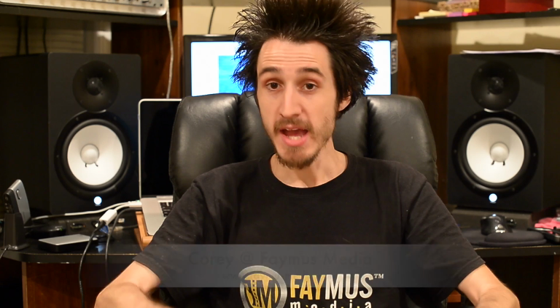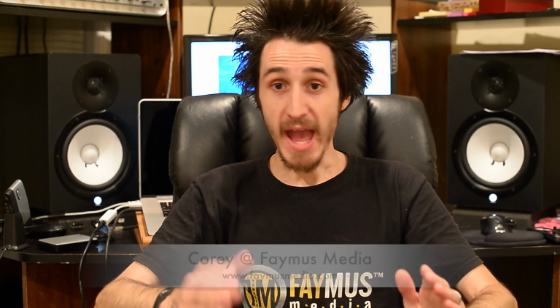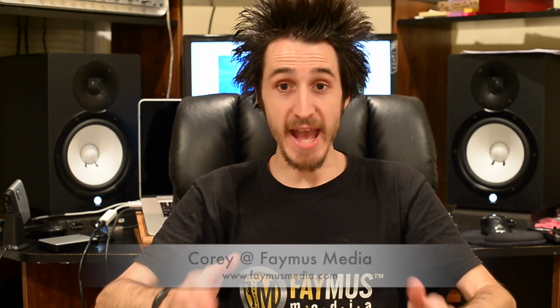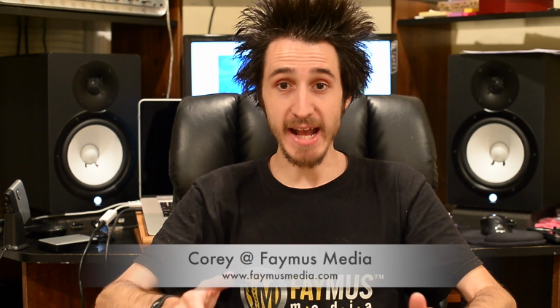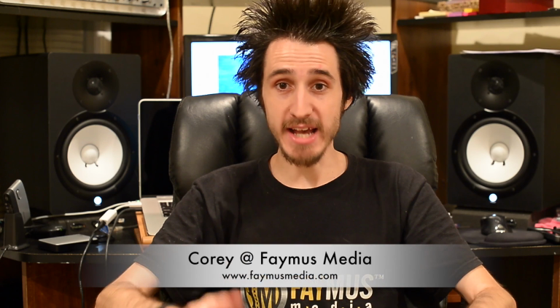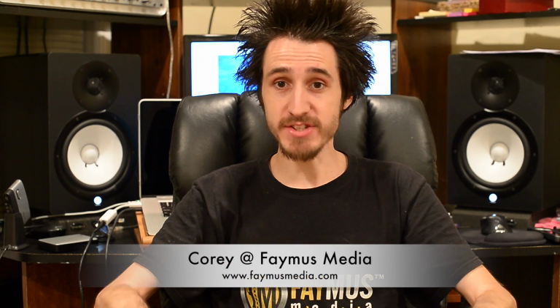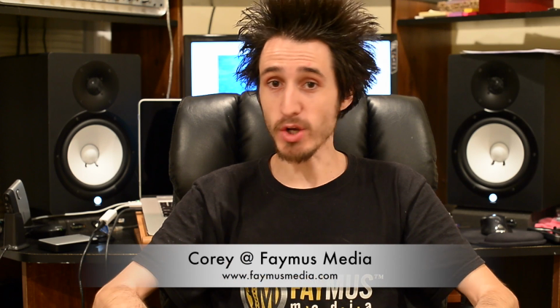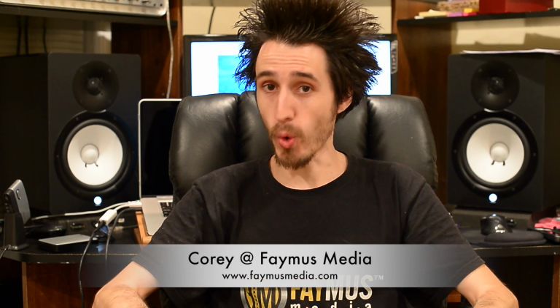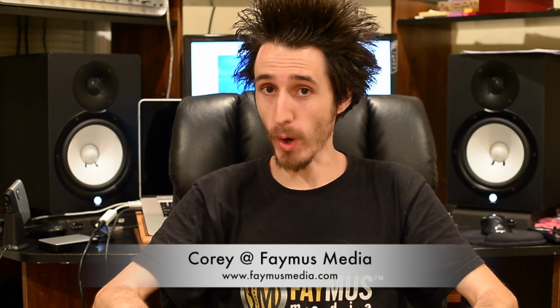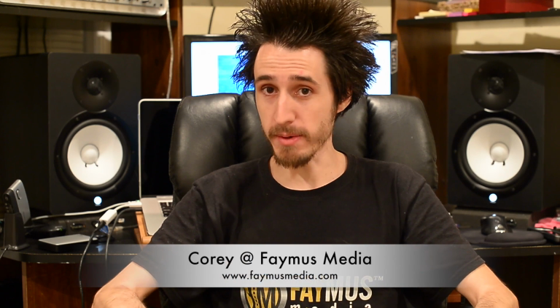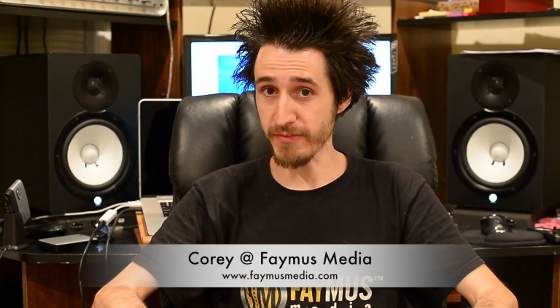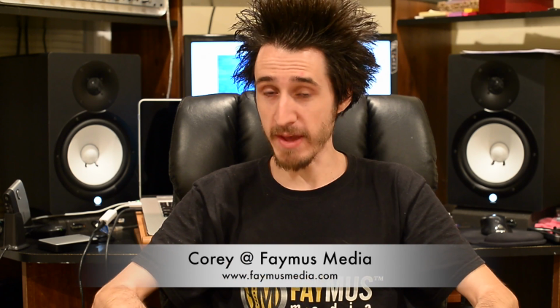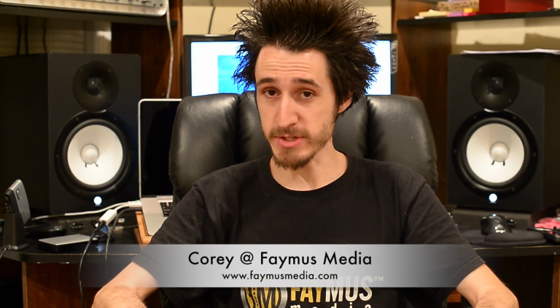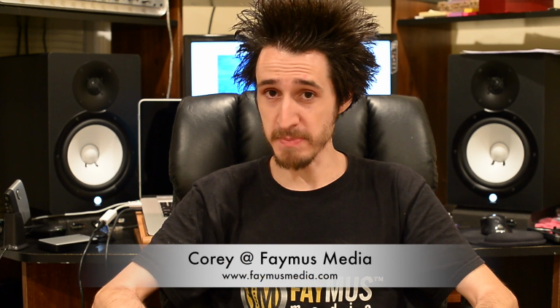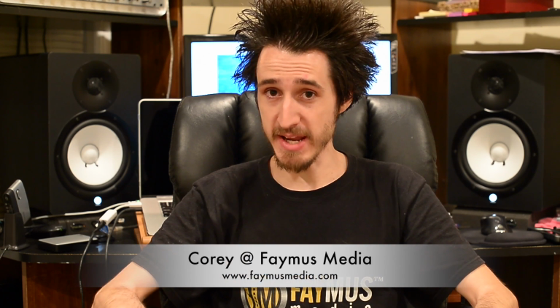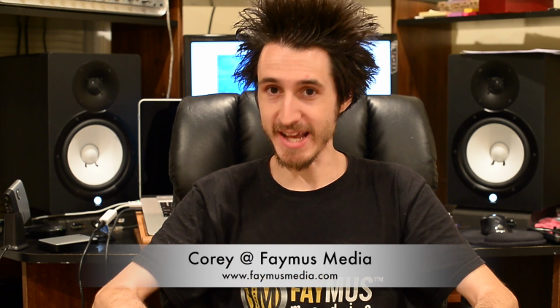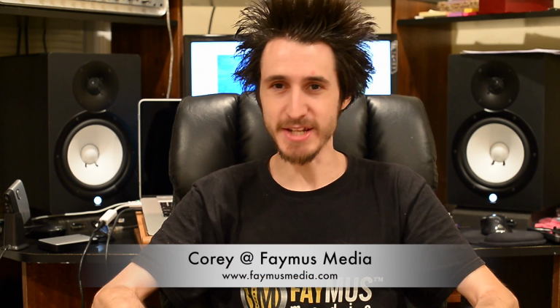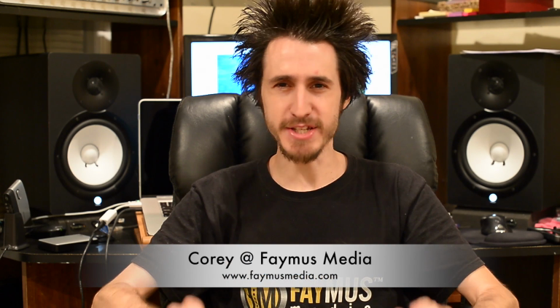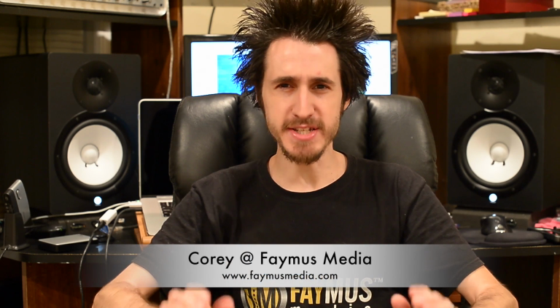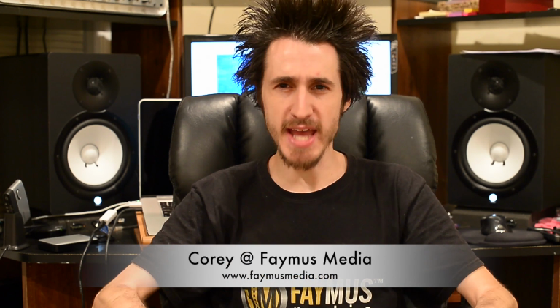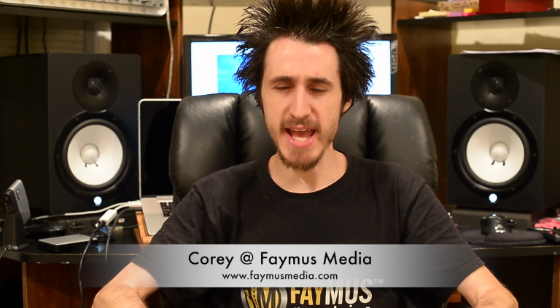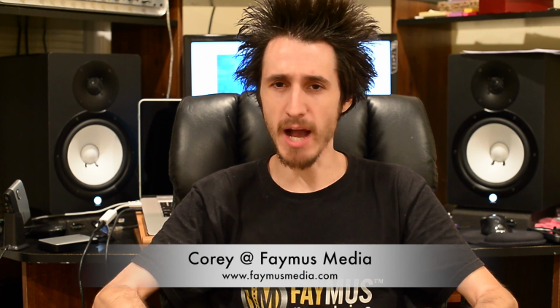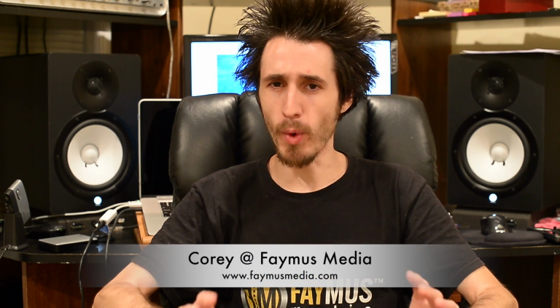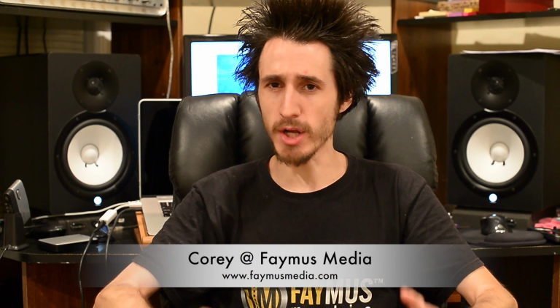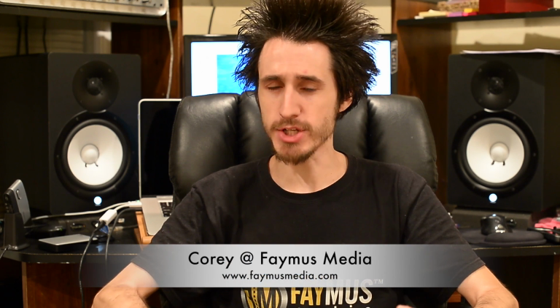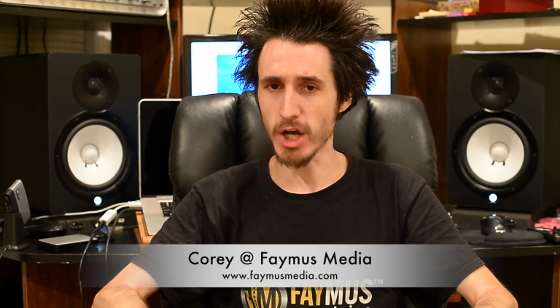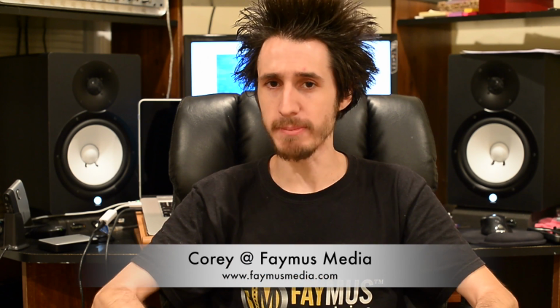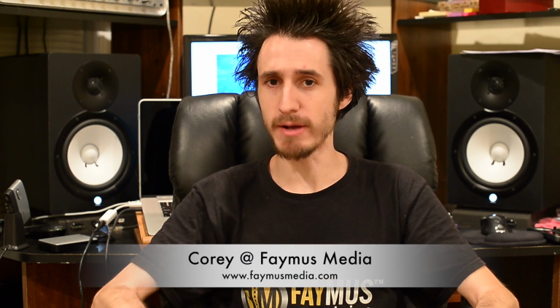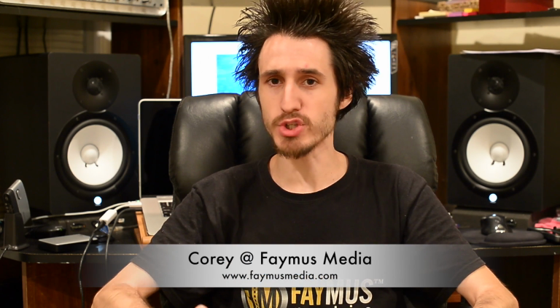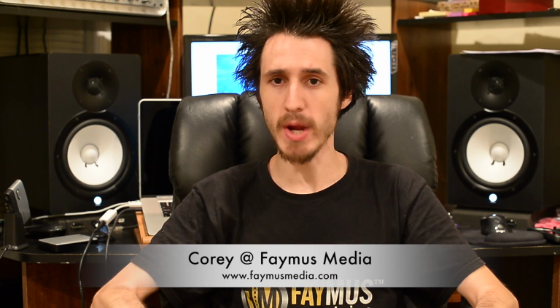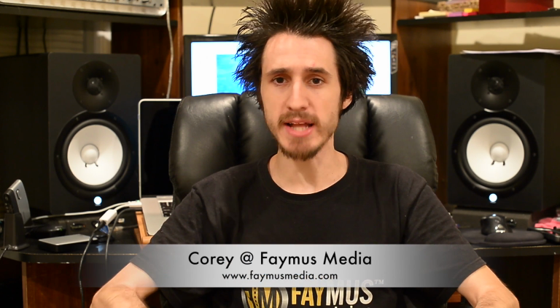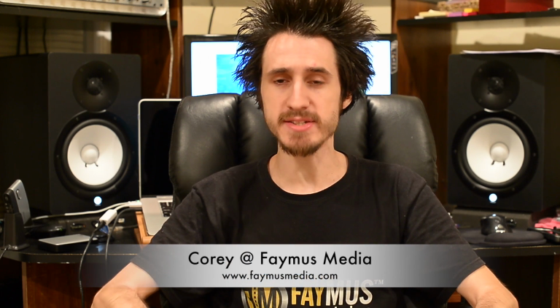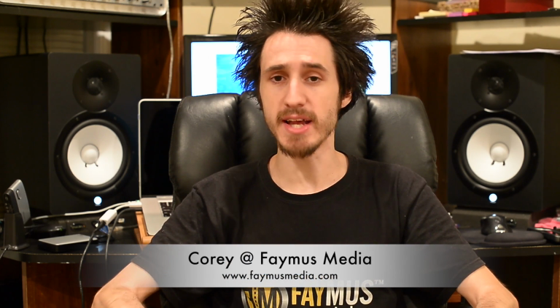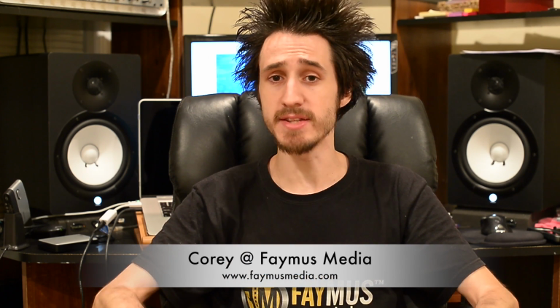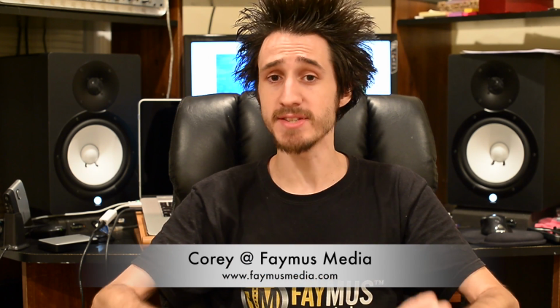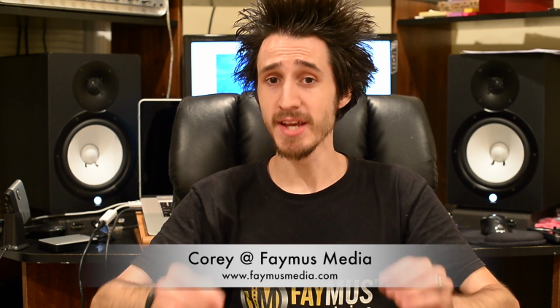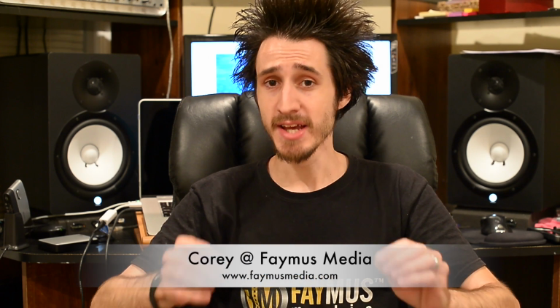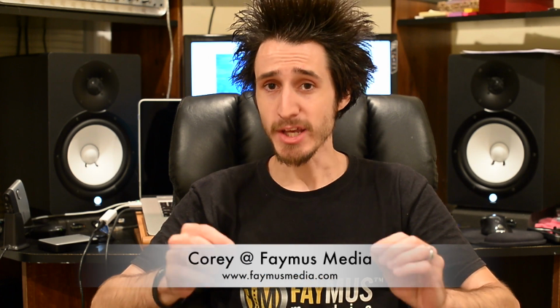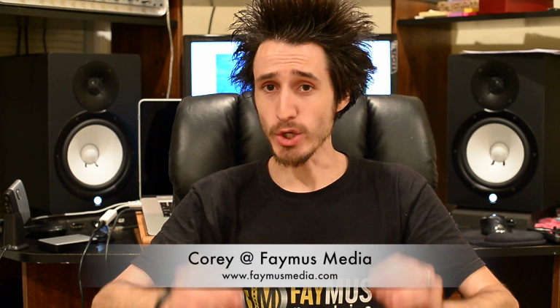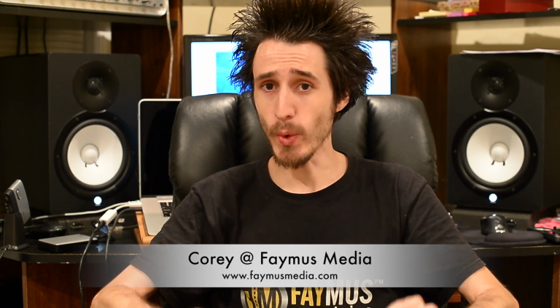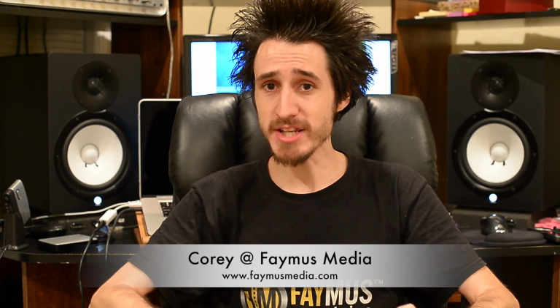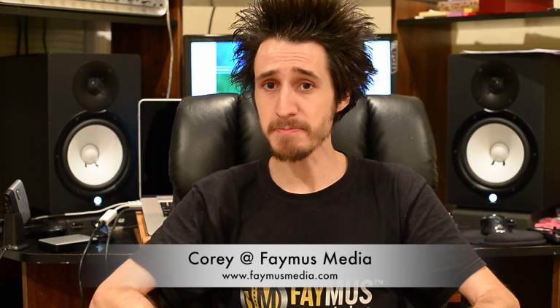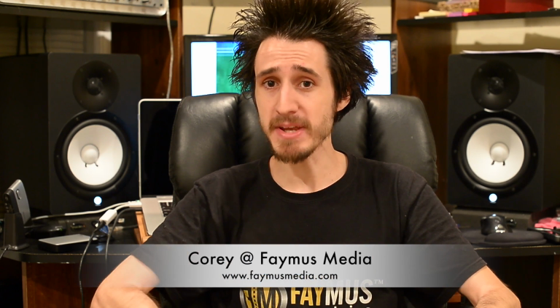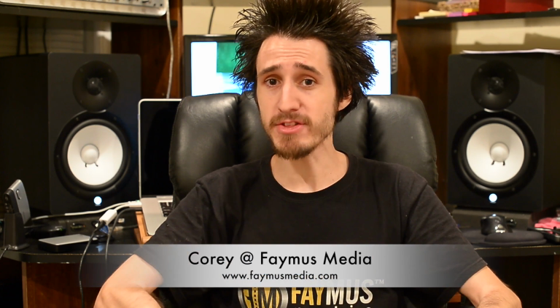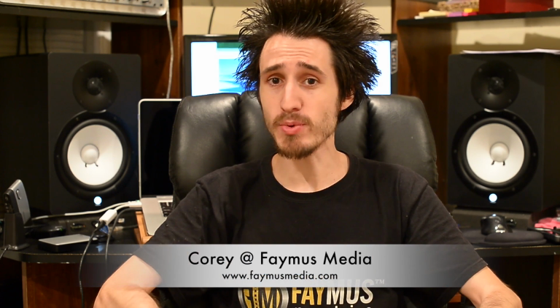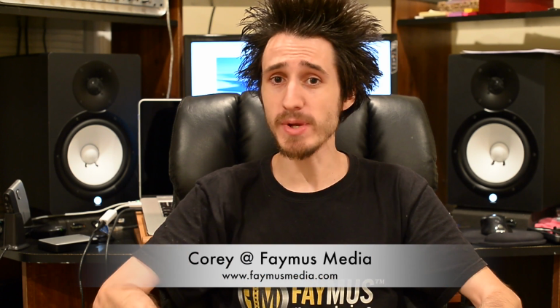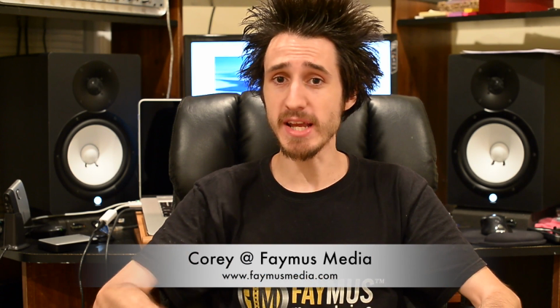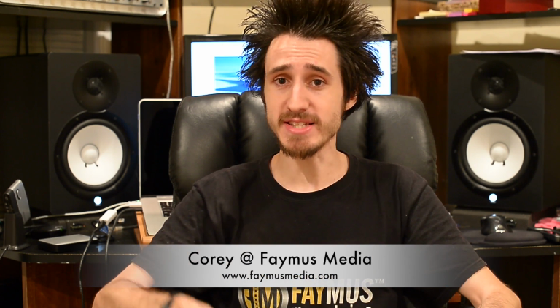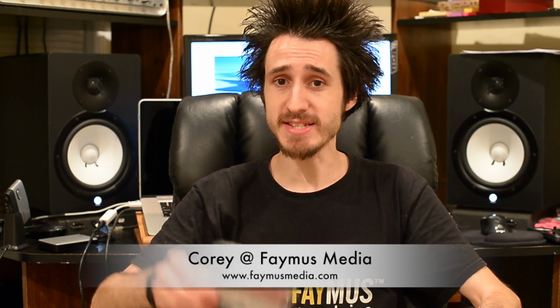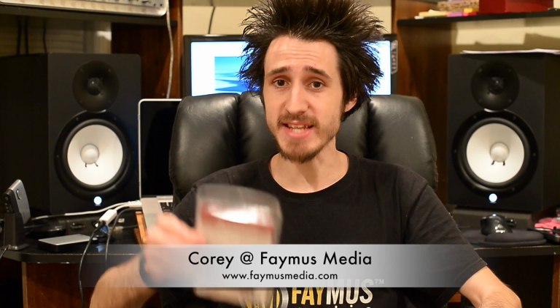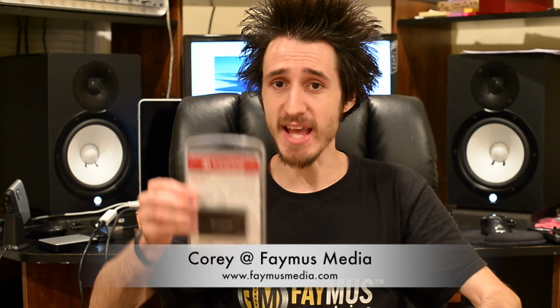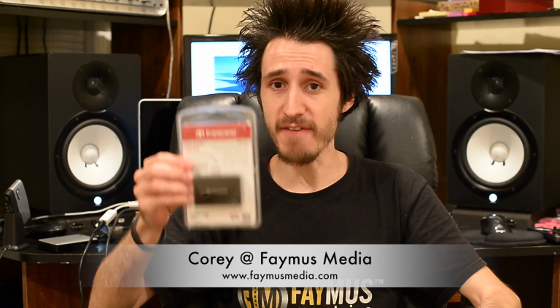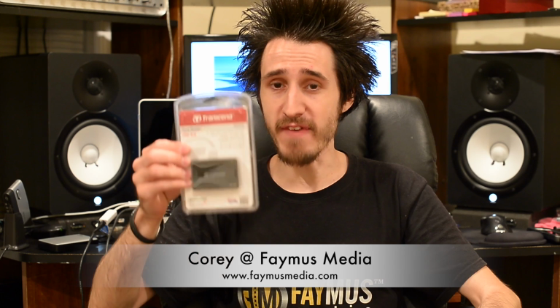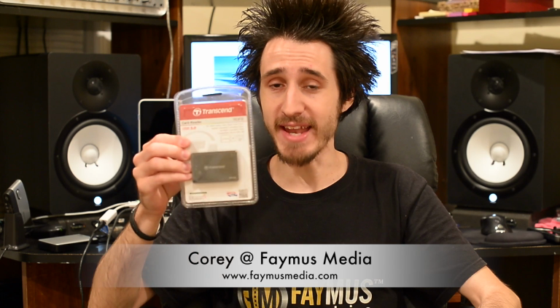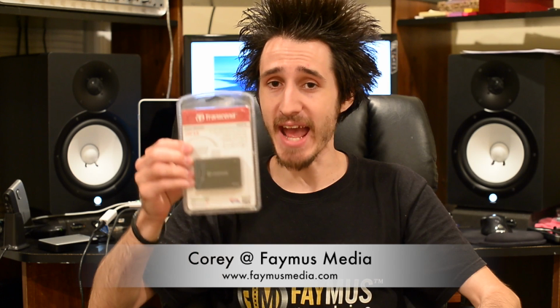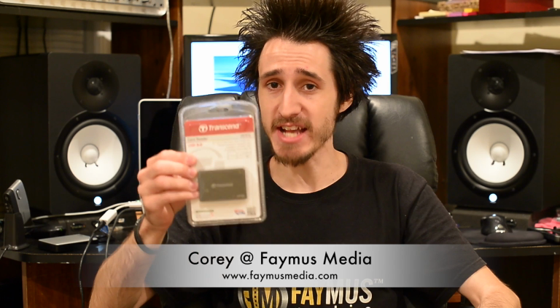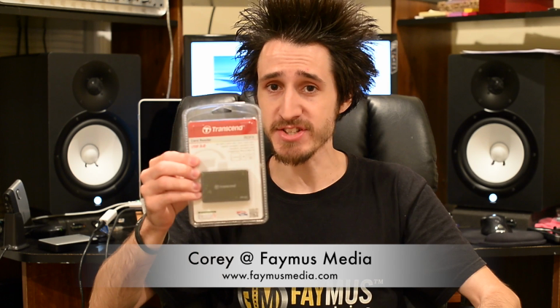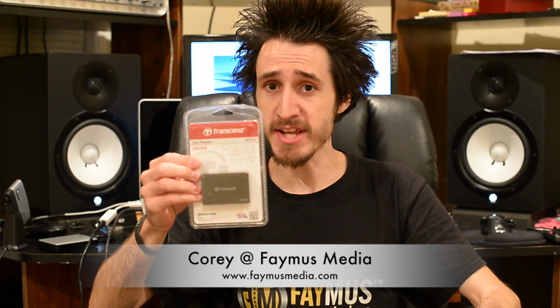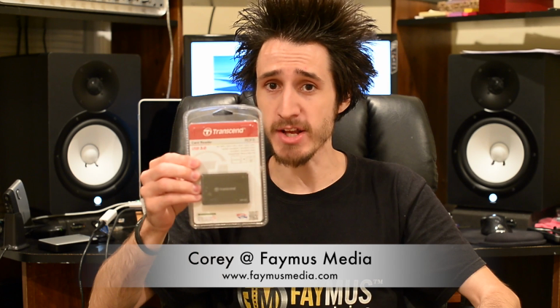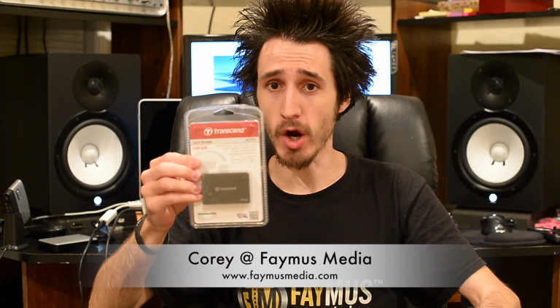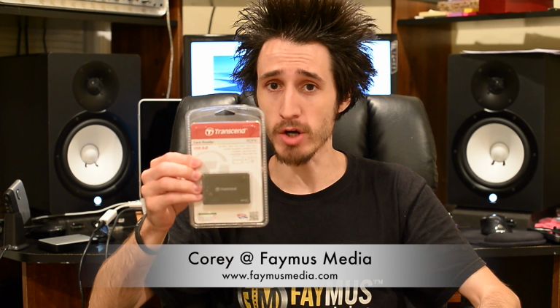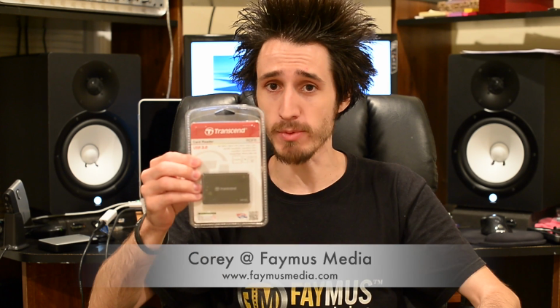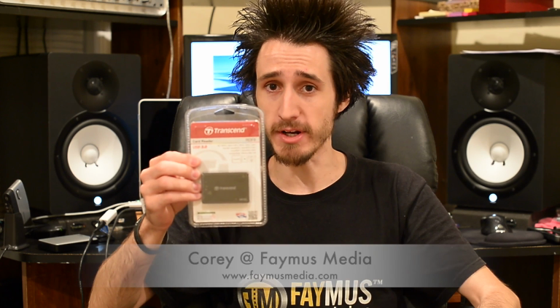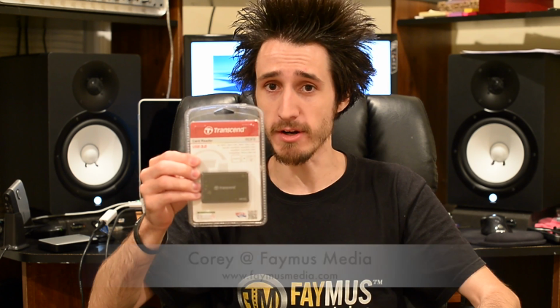Hey guys, Cory with Famous Media. Today I want to talk about Transcend's USB 3 CF and SD card reader.